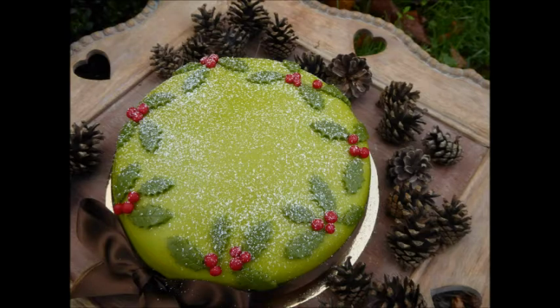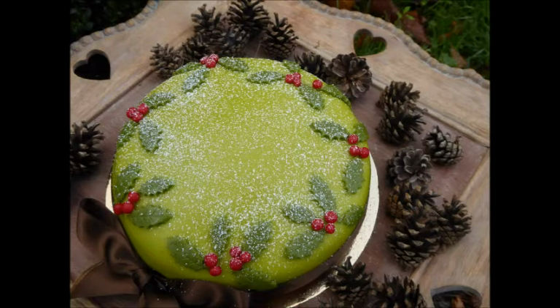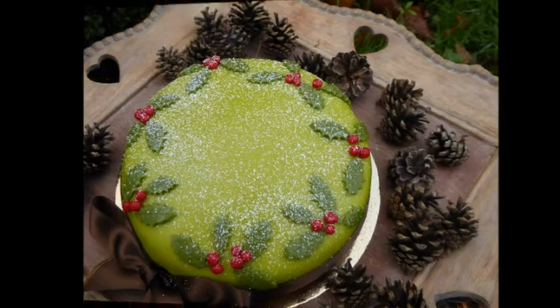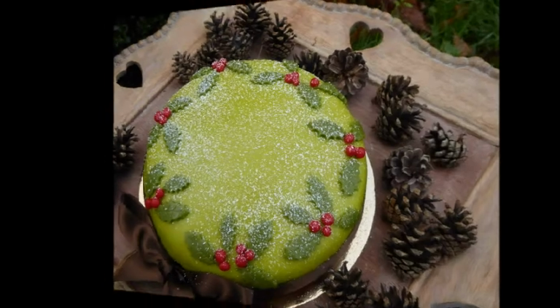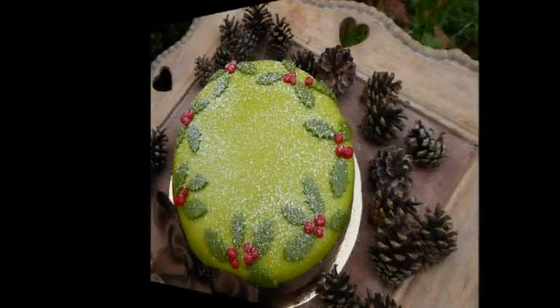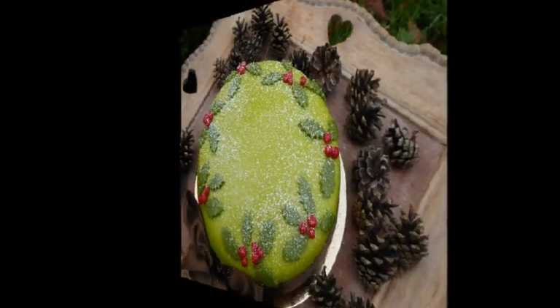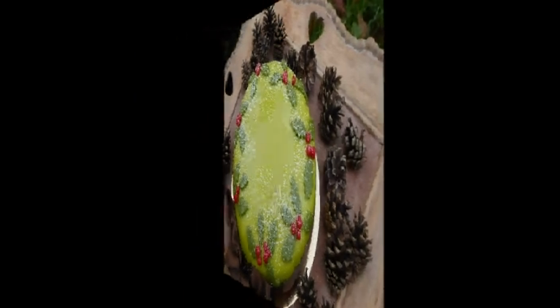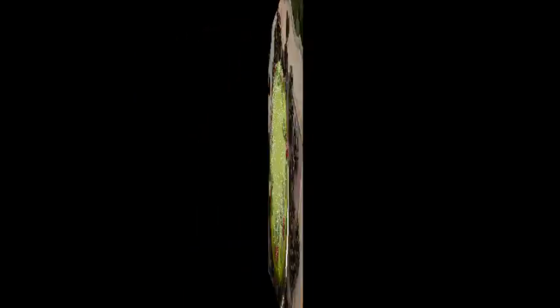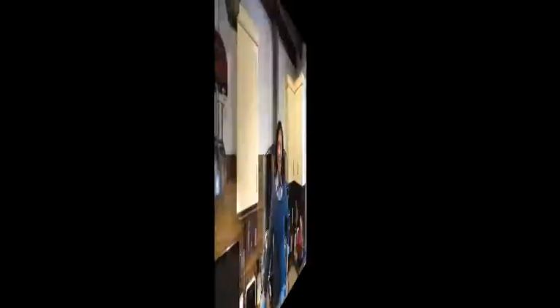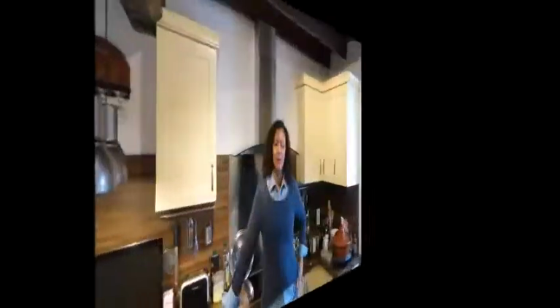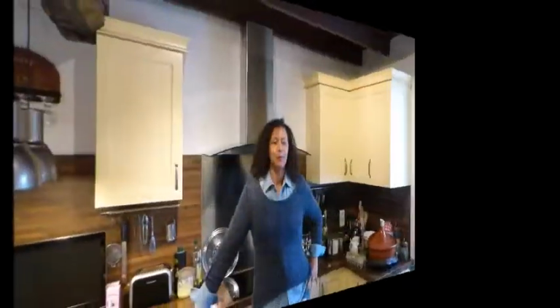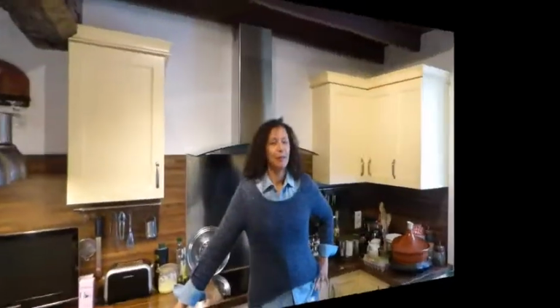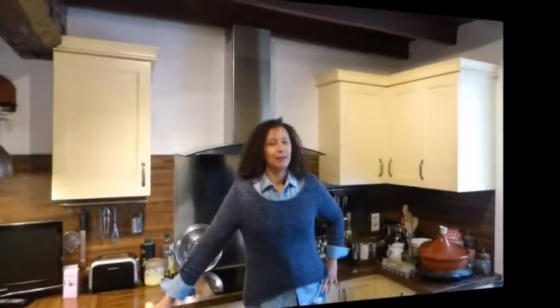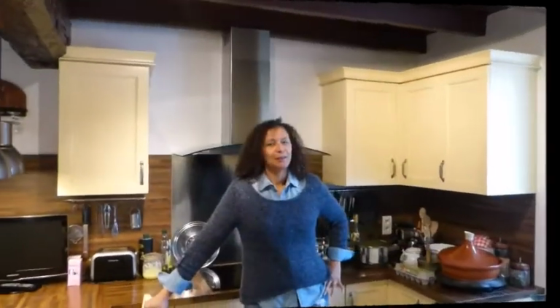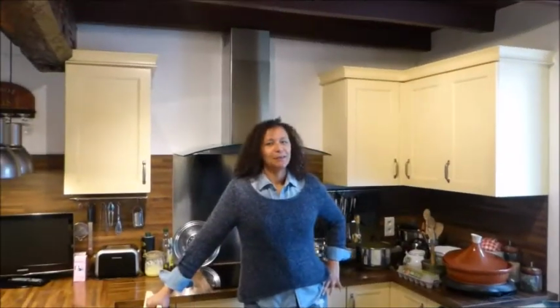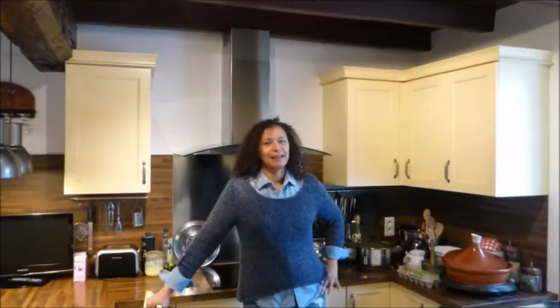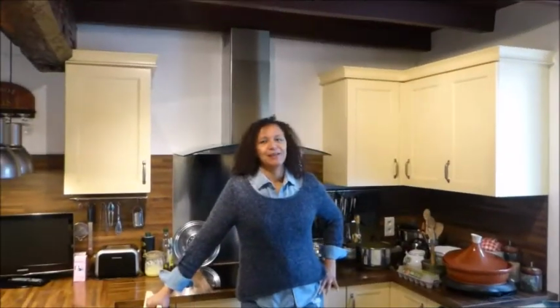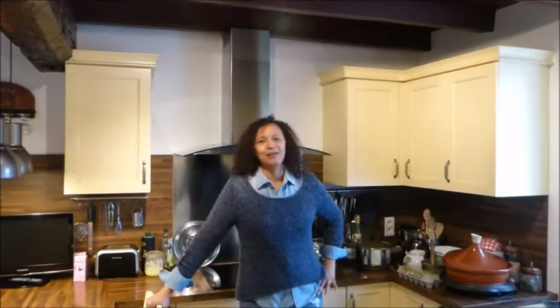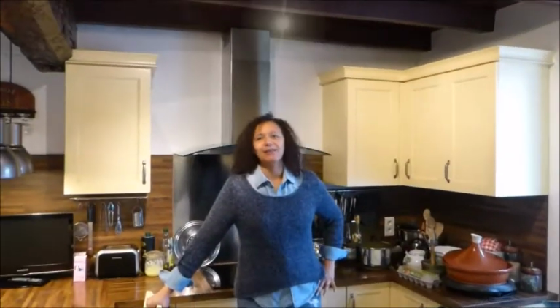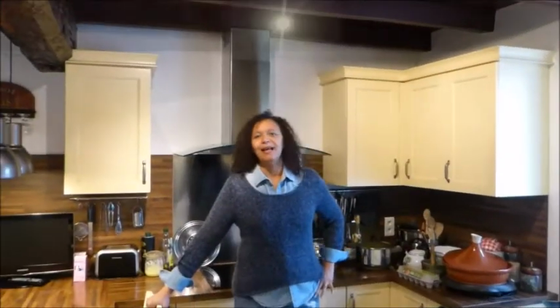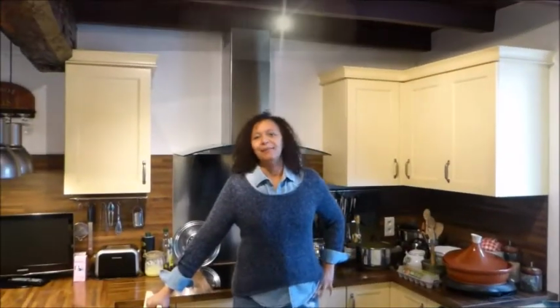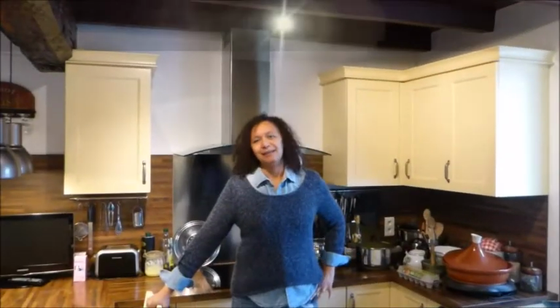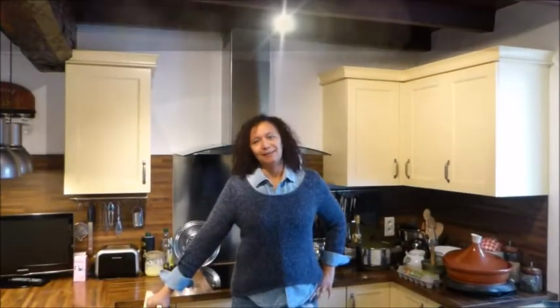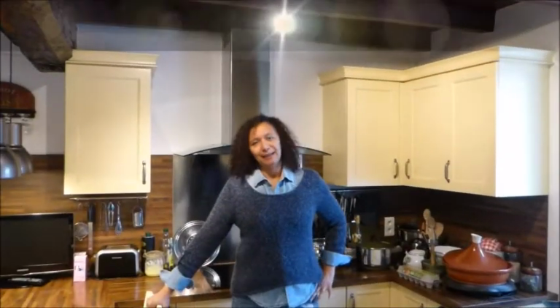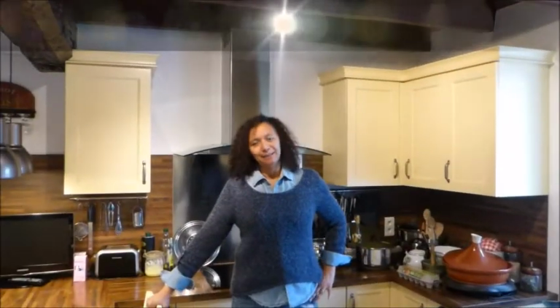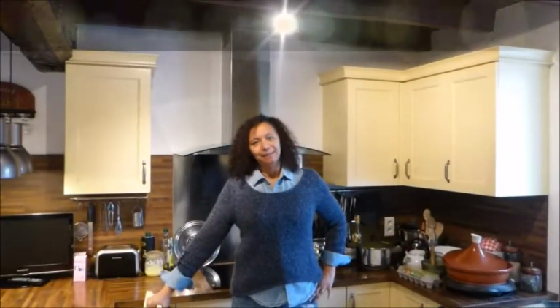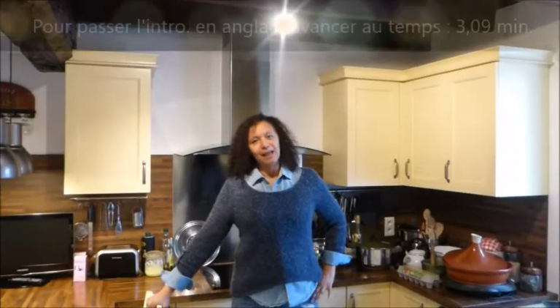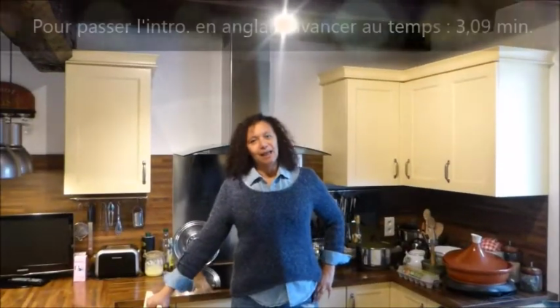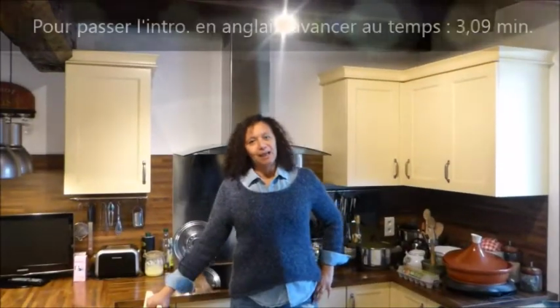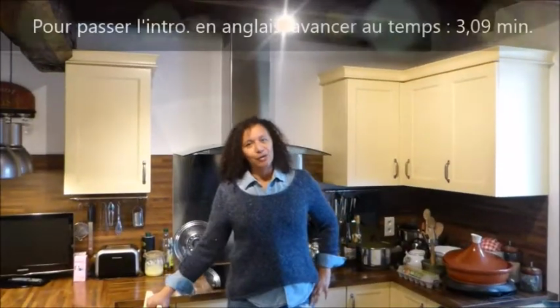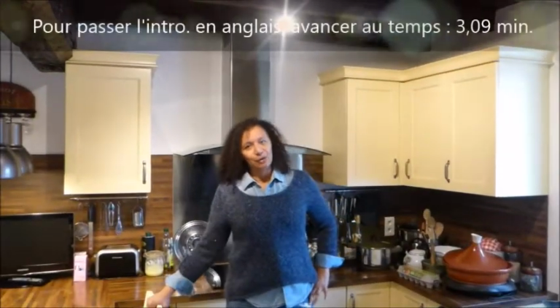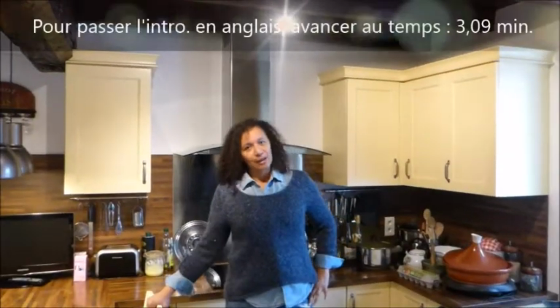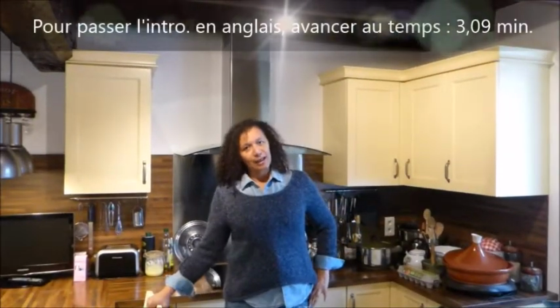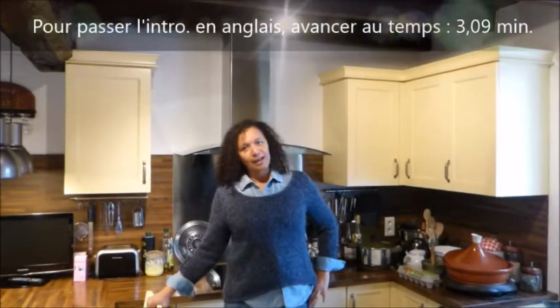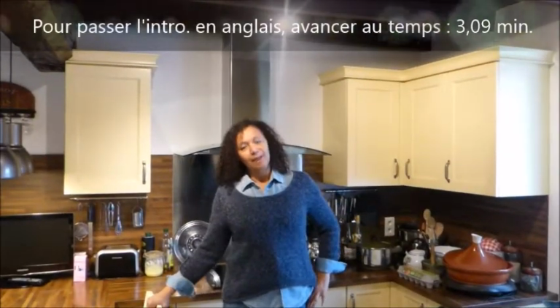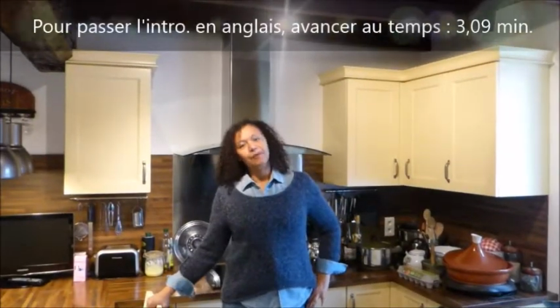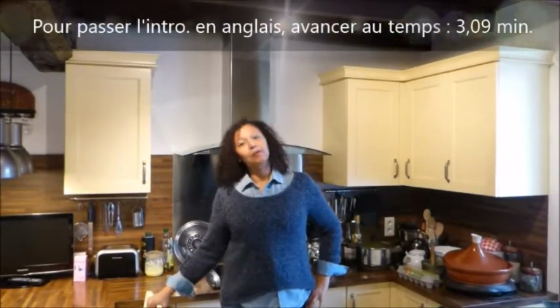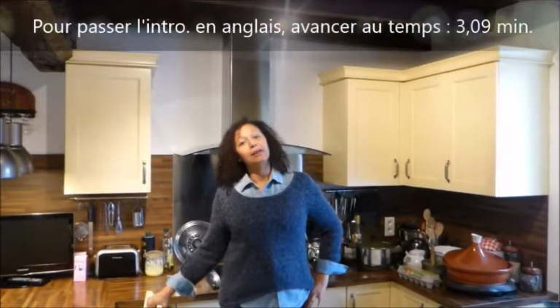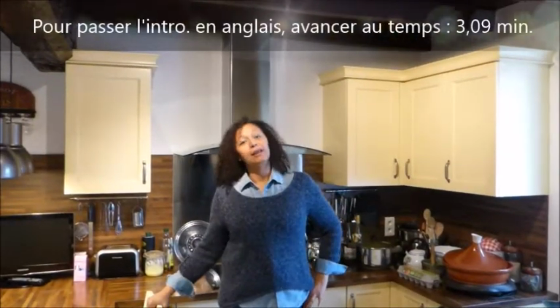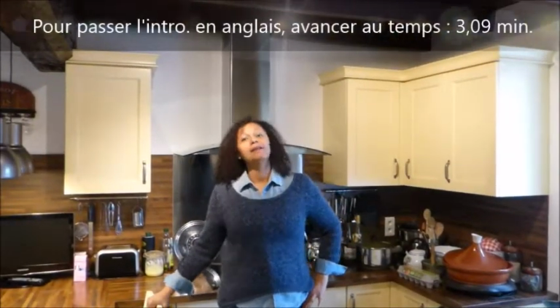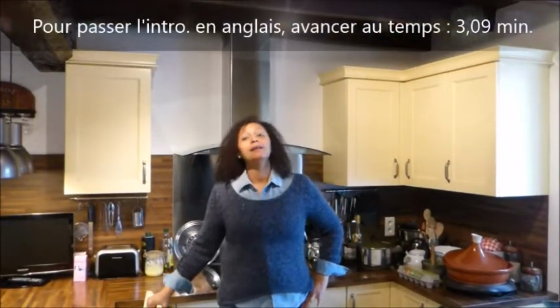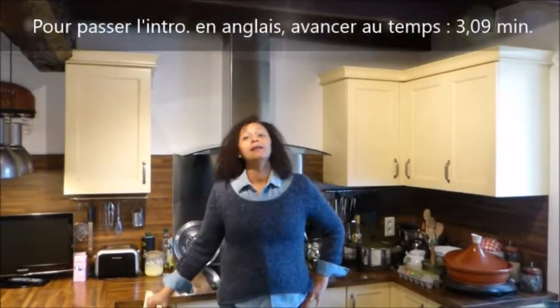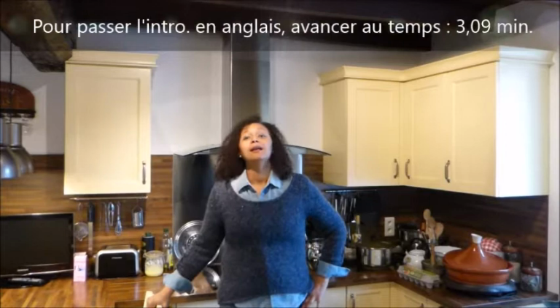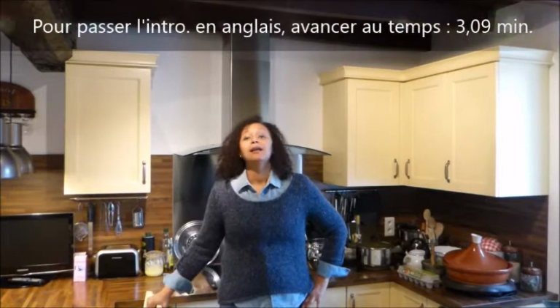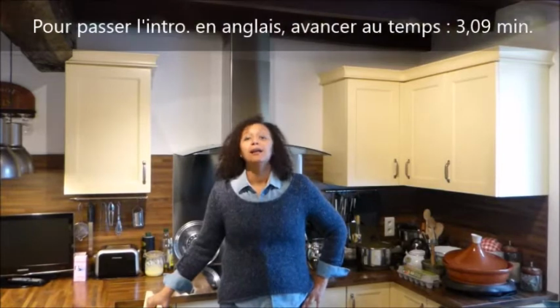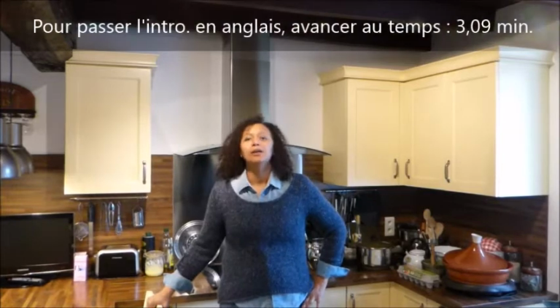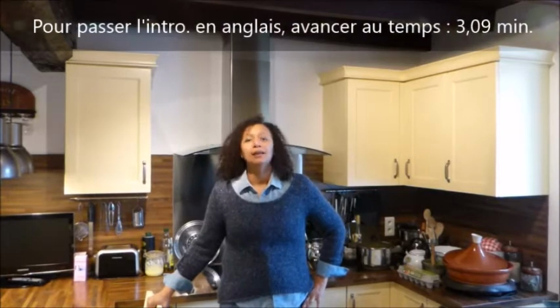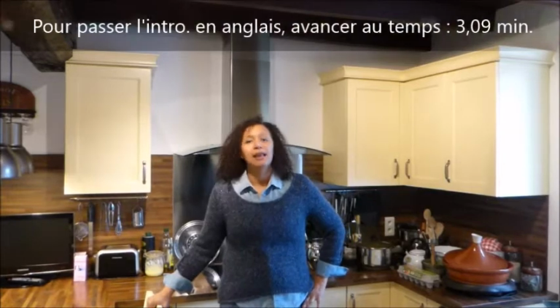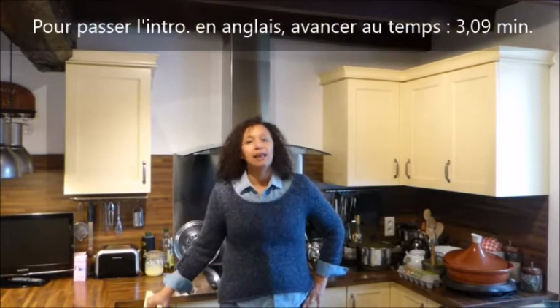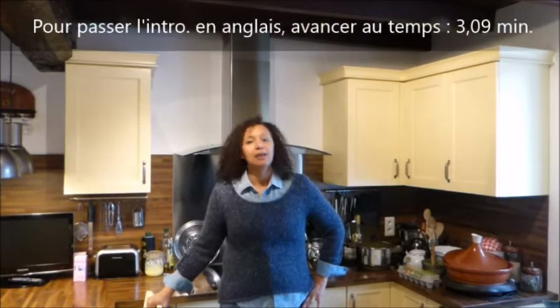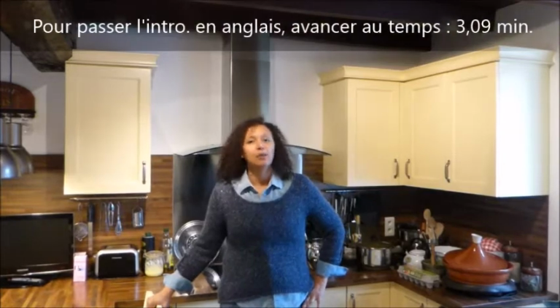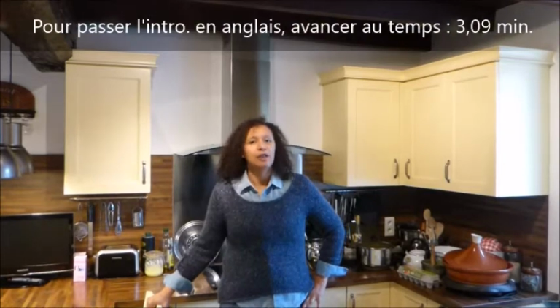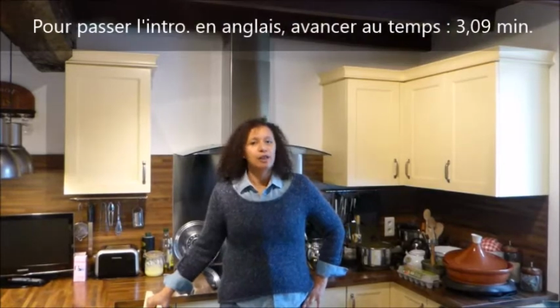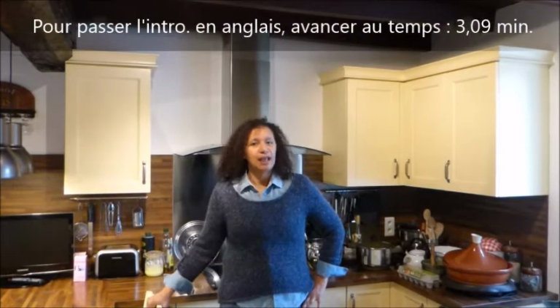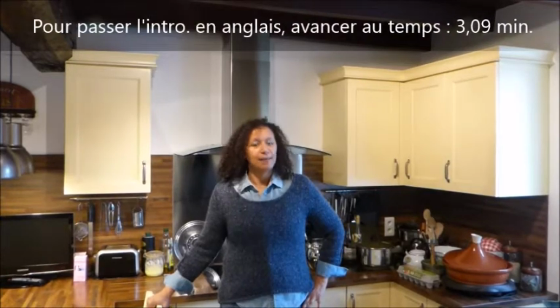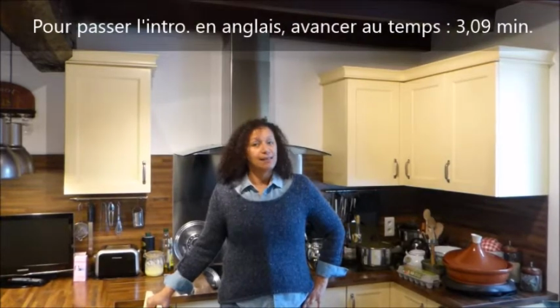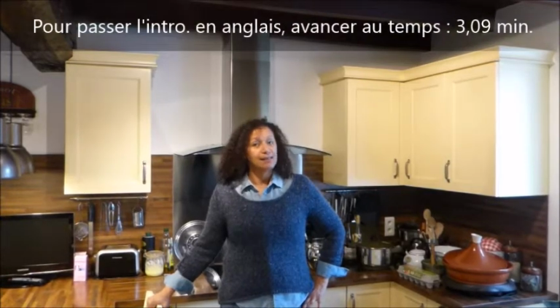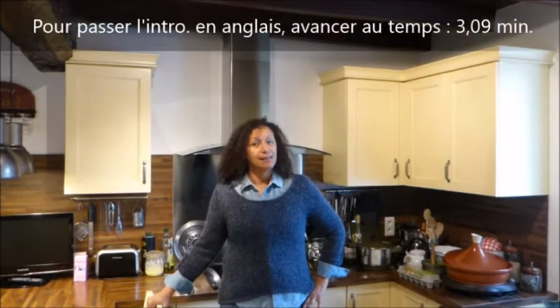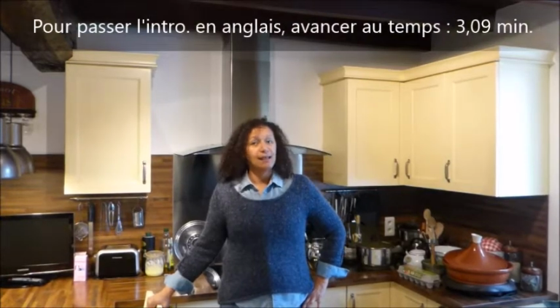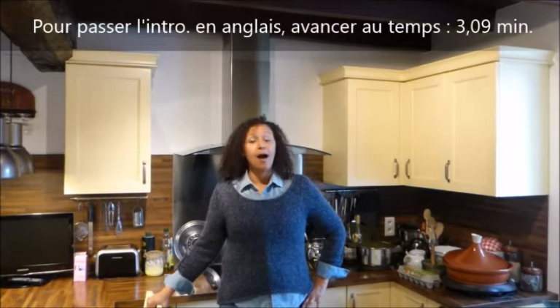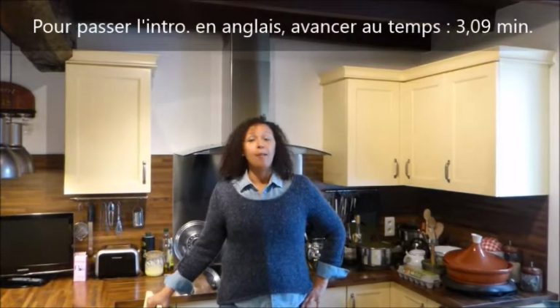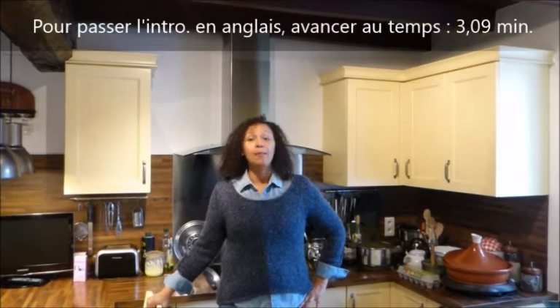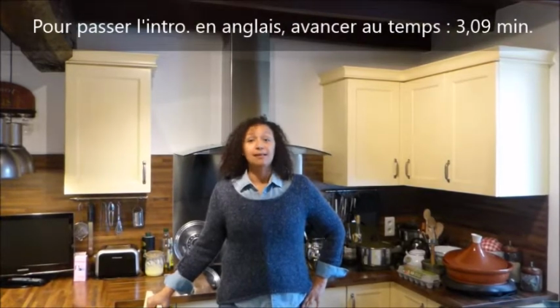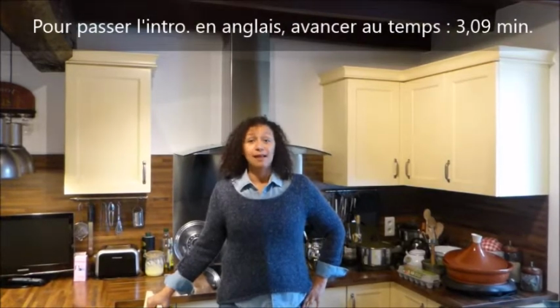Hi guys! Welcome in my kitchen, I'm Isabelle. Today I'm cooking a cake which name is the Ambassador.